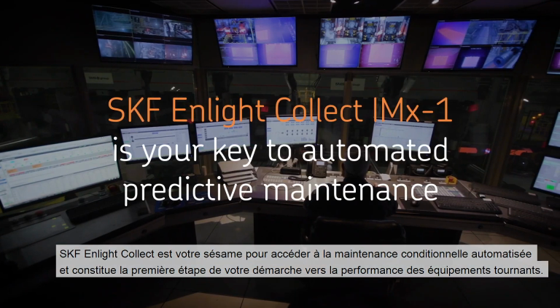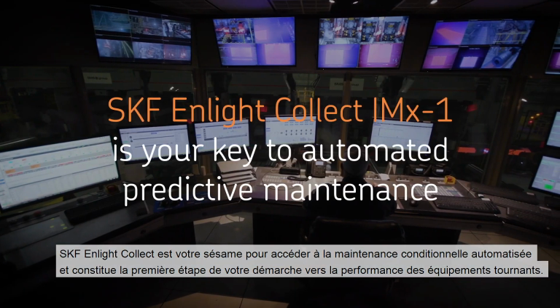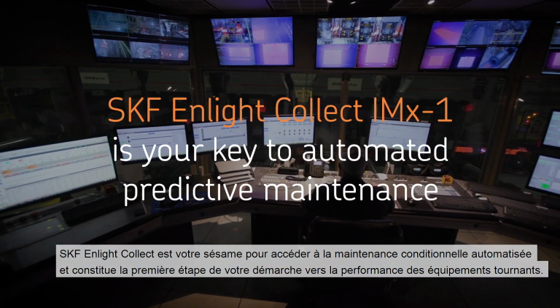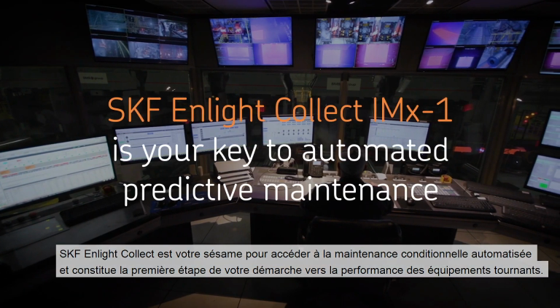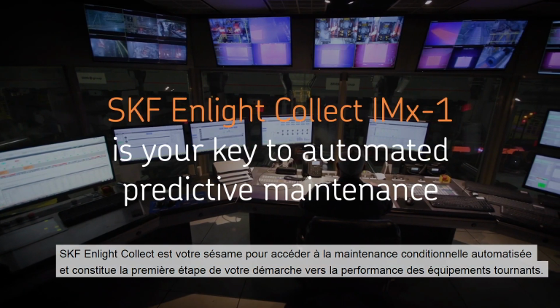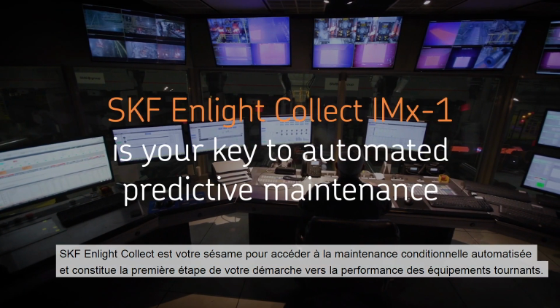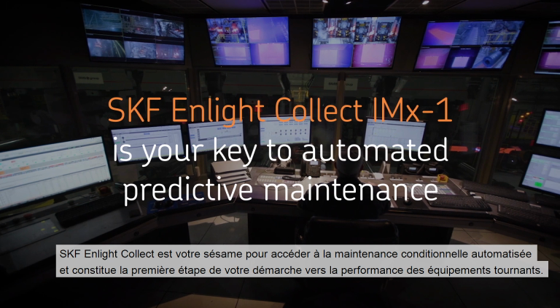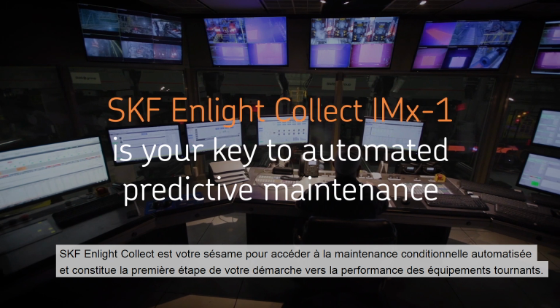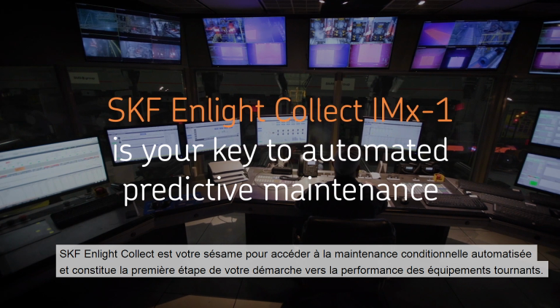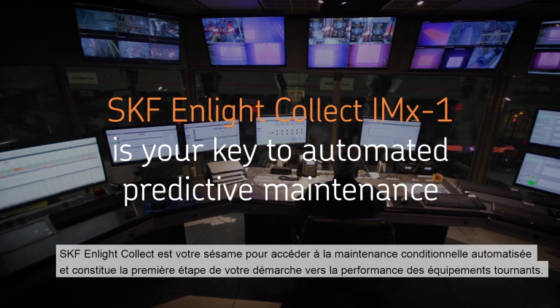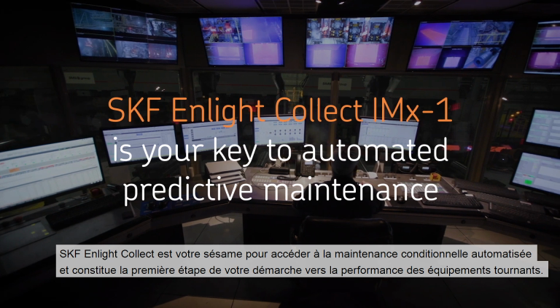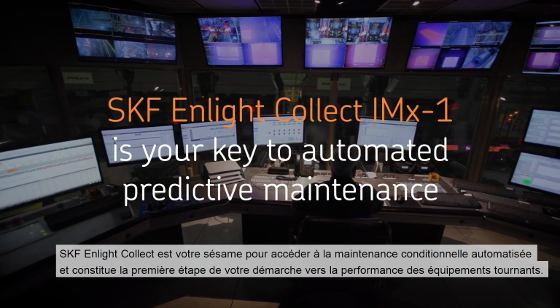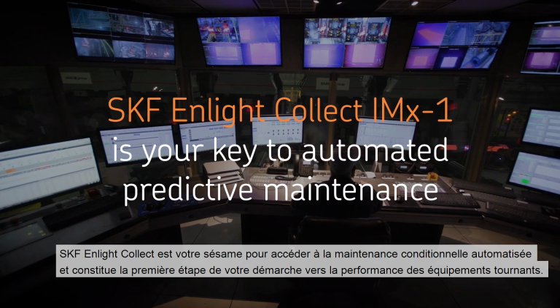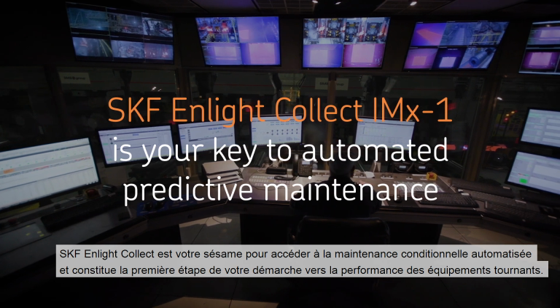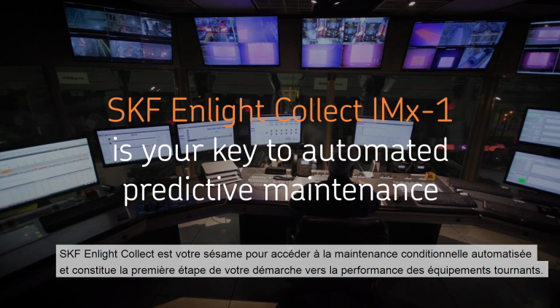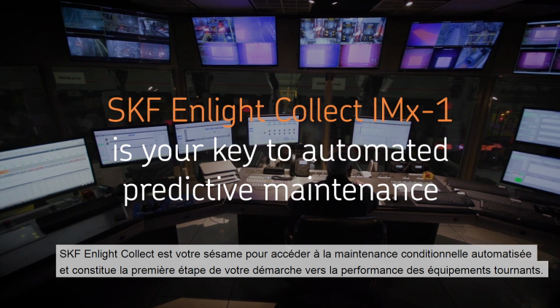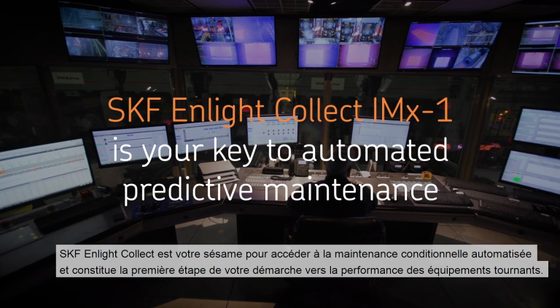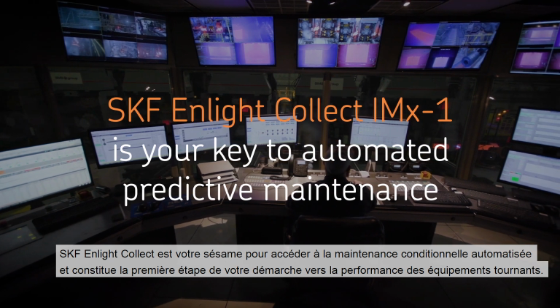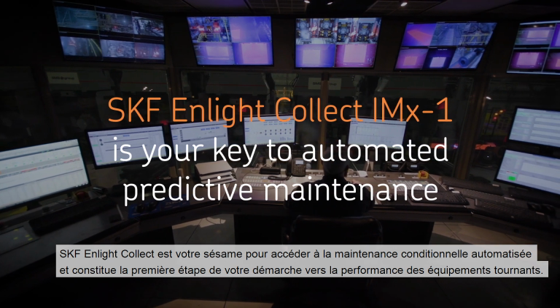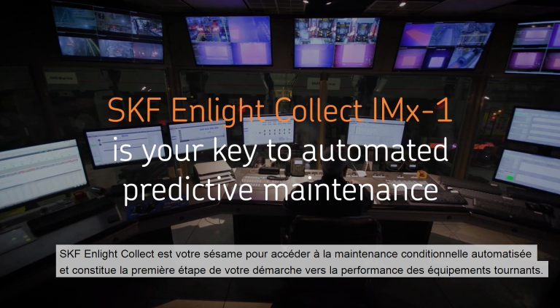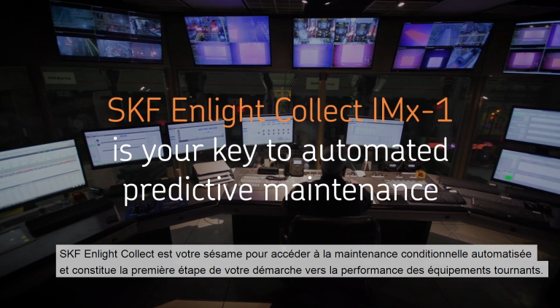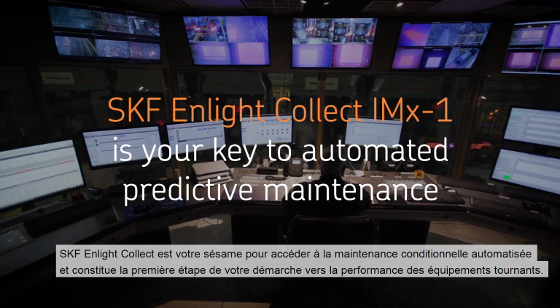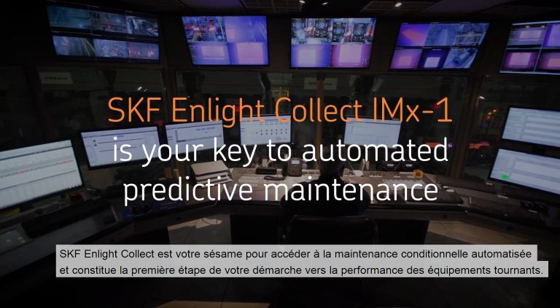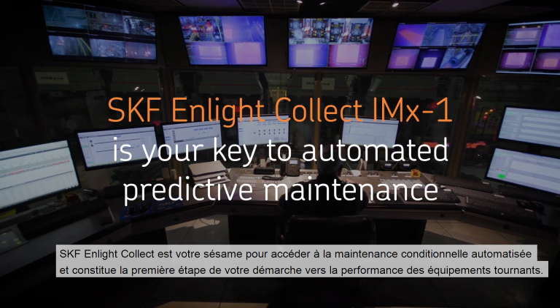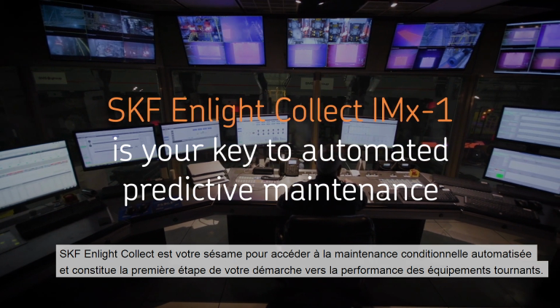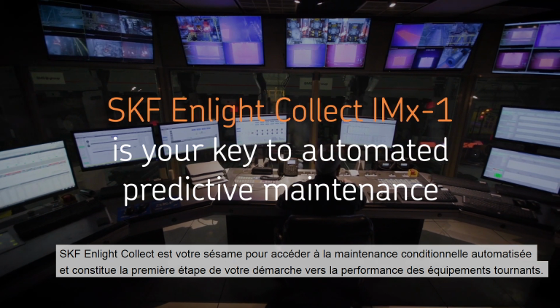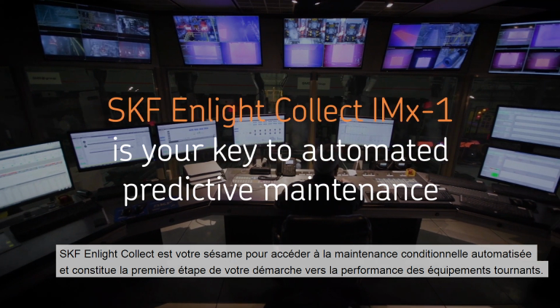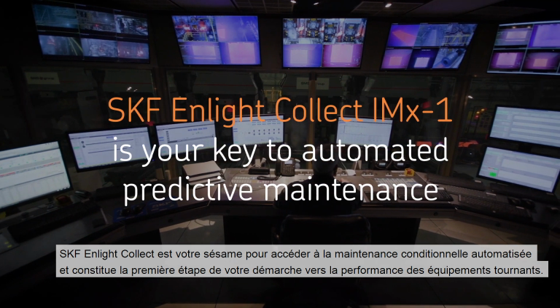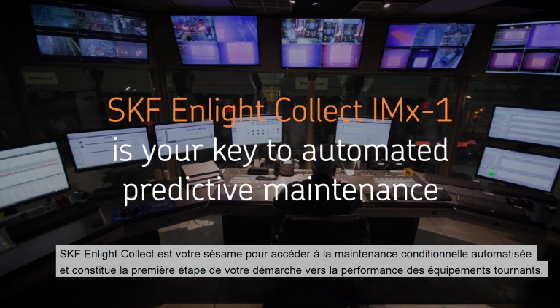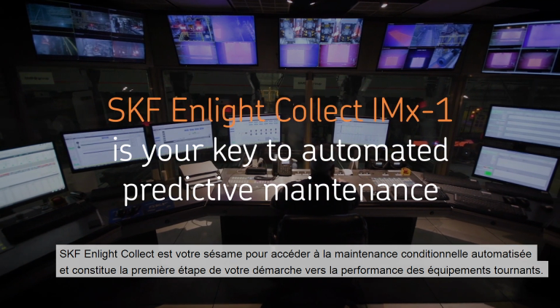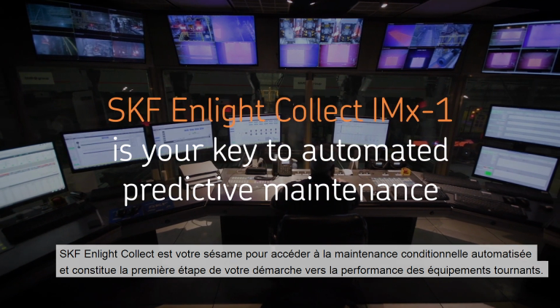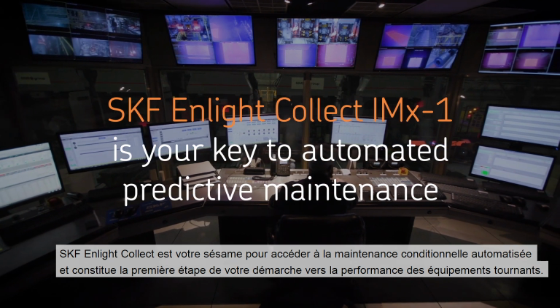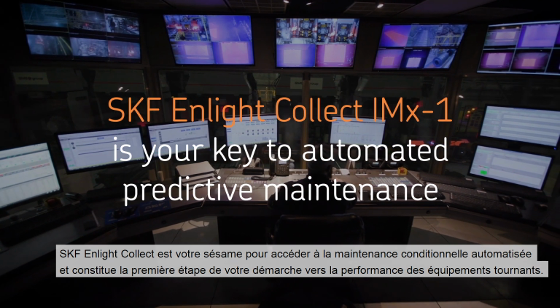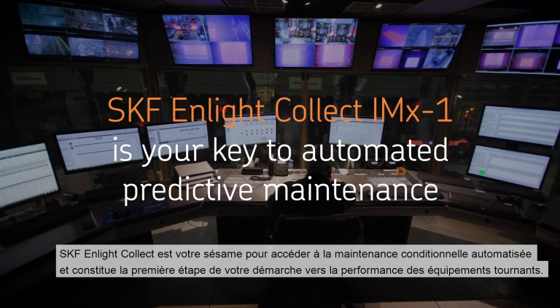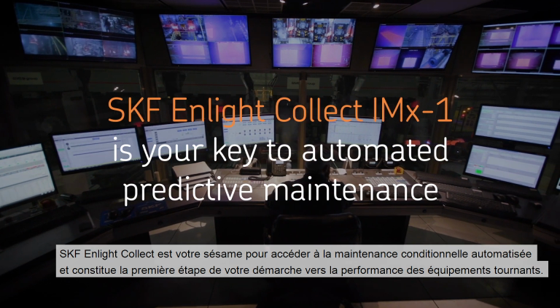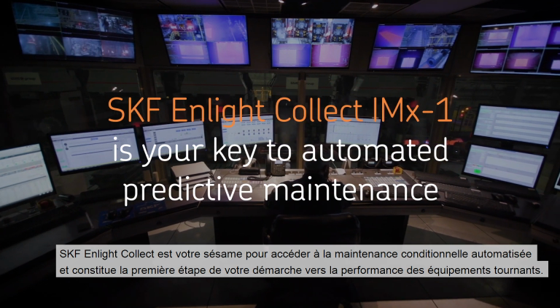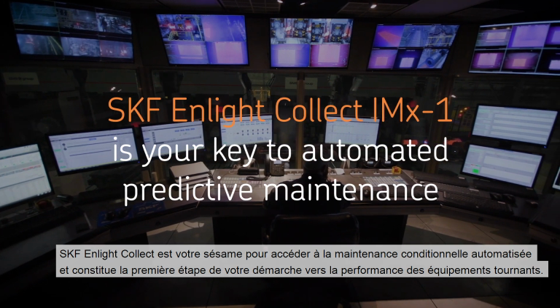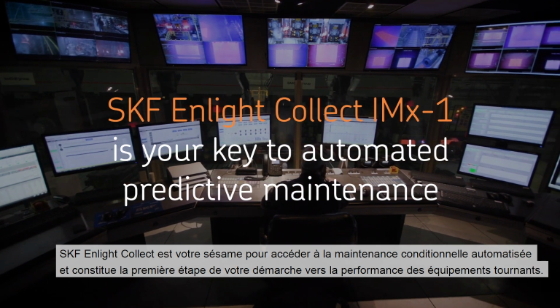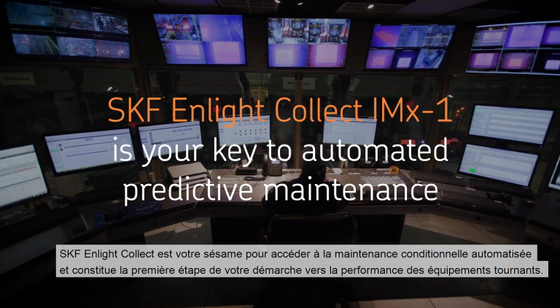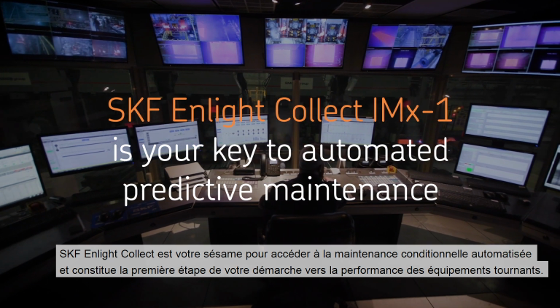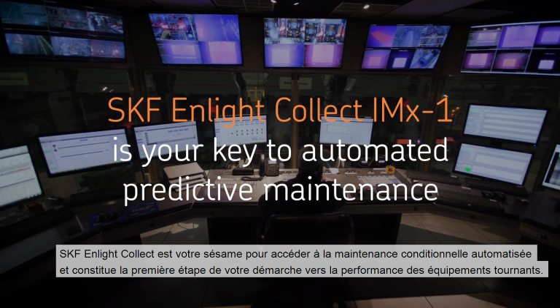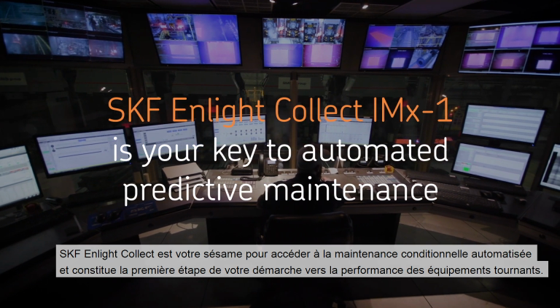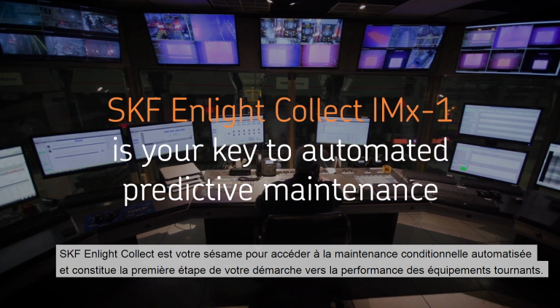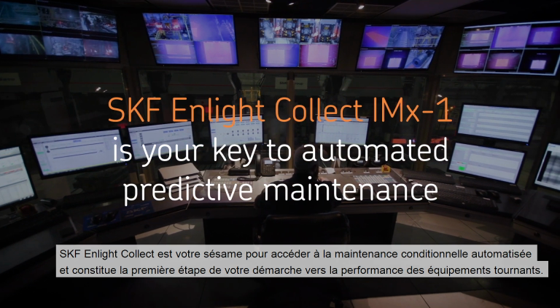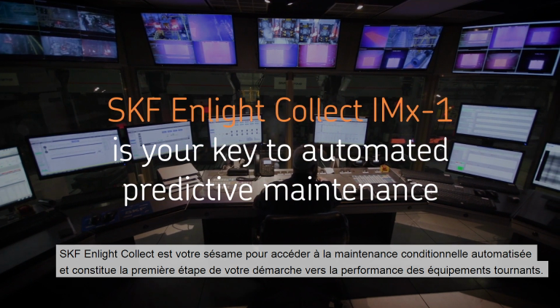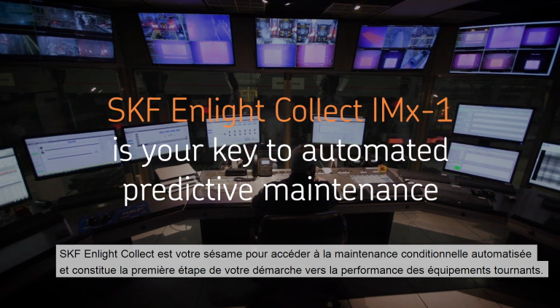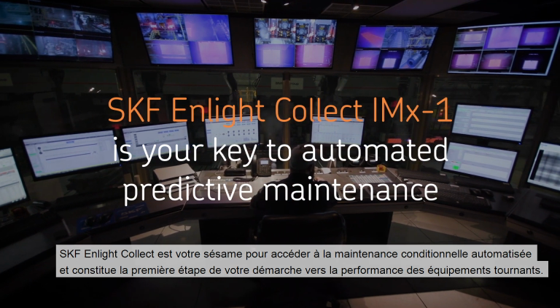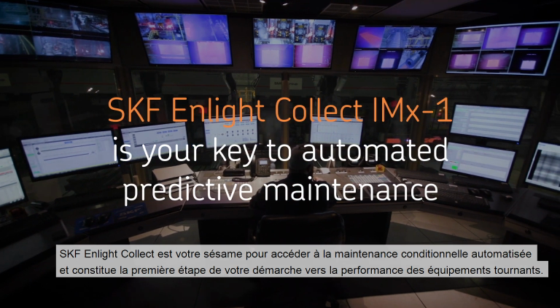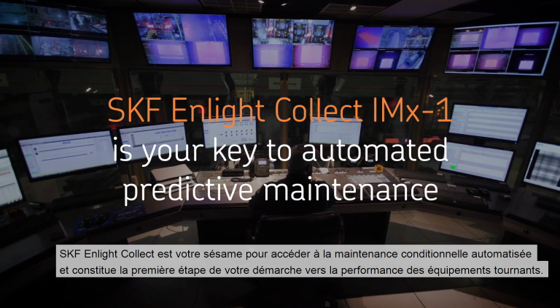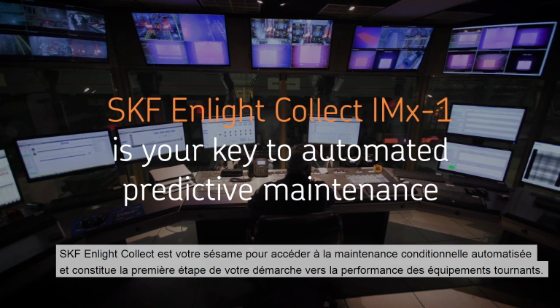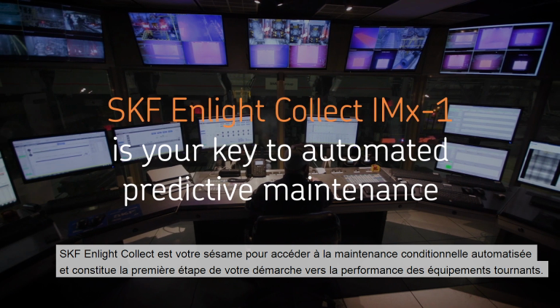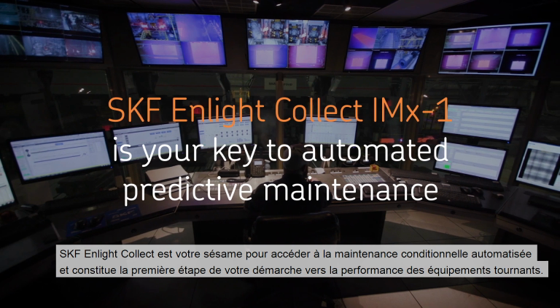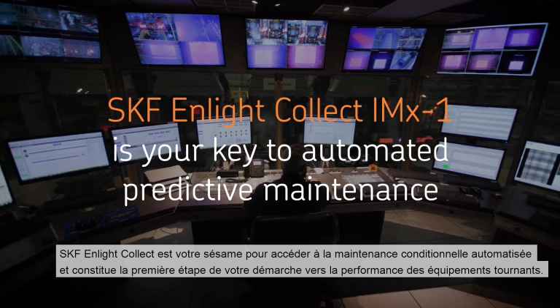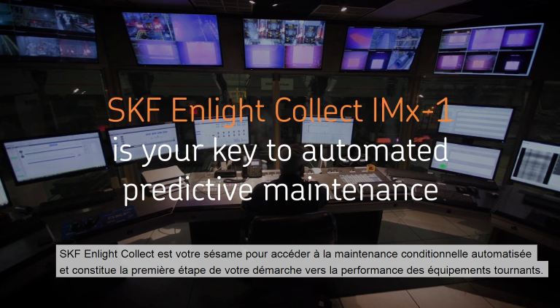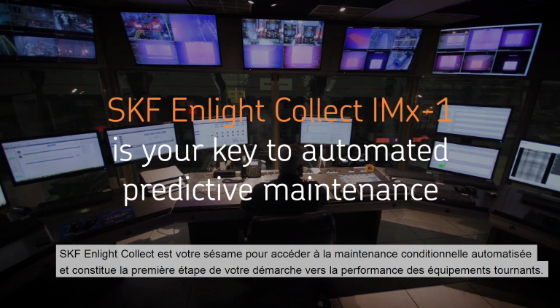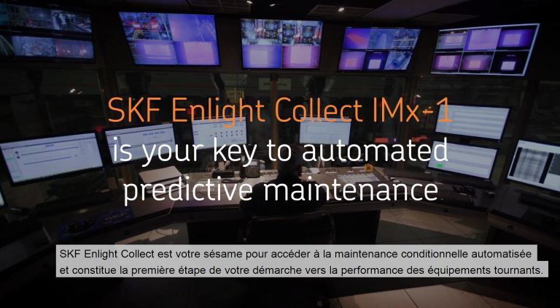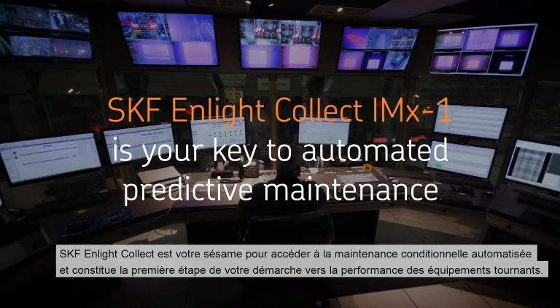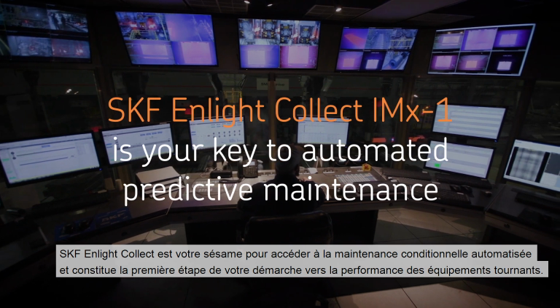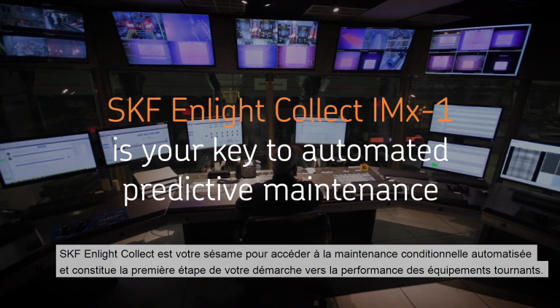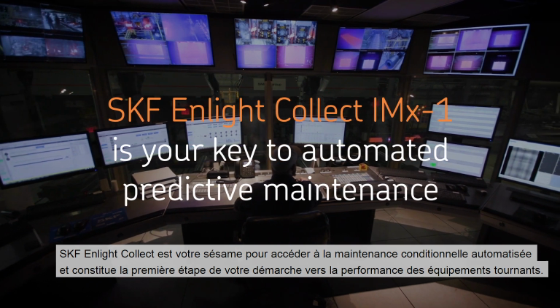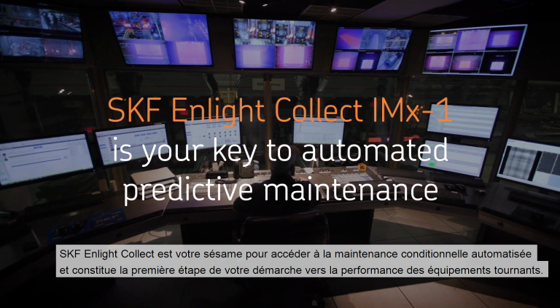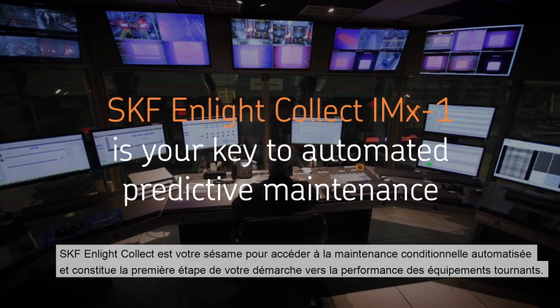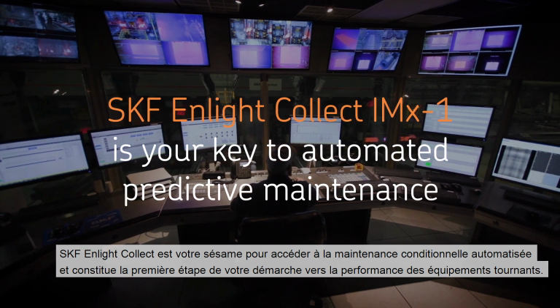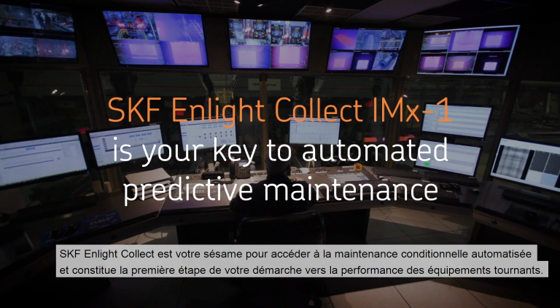SKF Enlight Collect IMX-1 is your key to automated predictive maintenance and your first step in the journey towards rotating equipment performance.